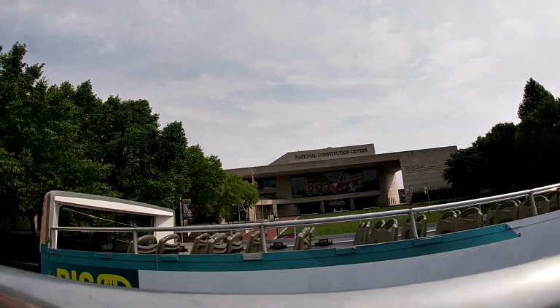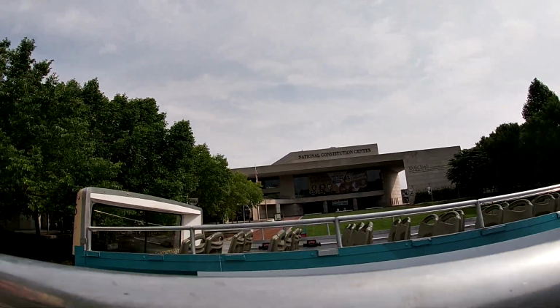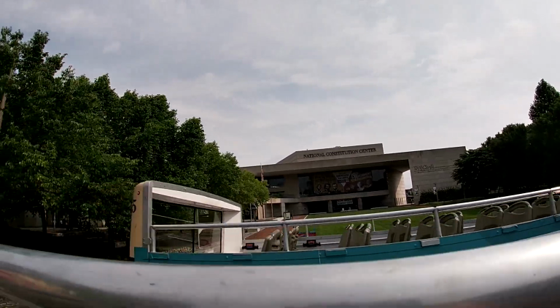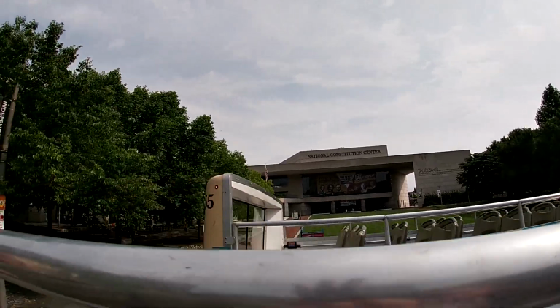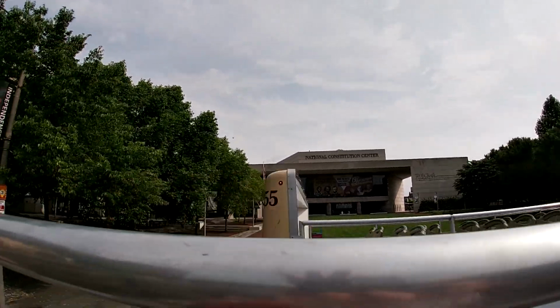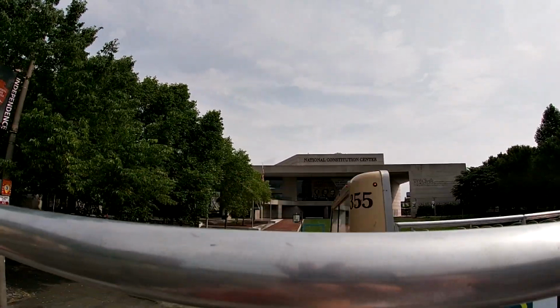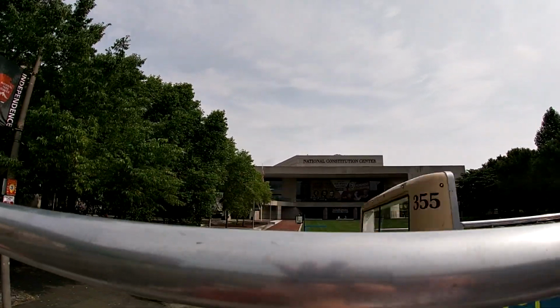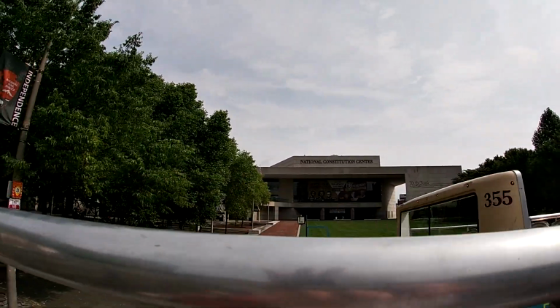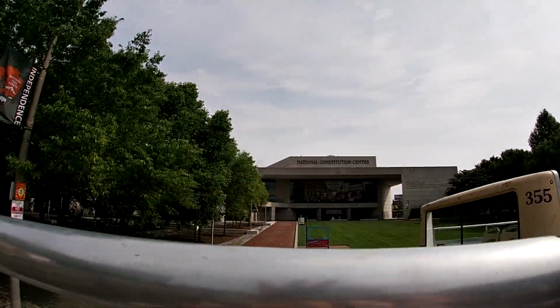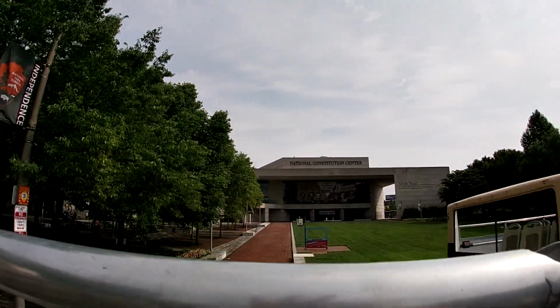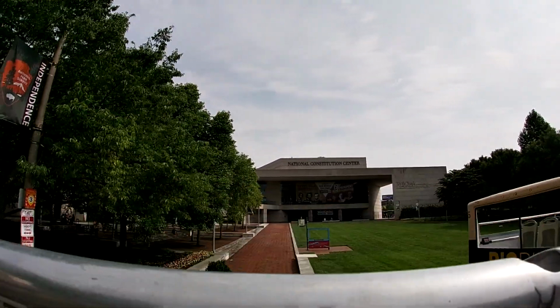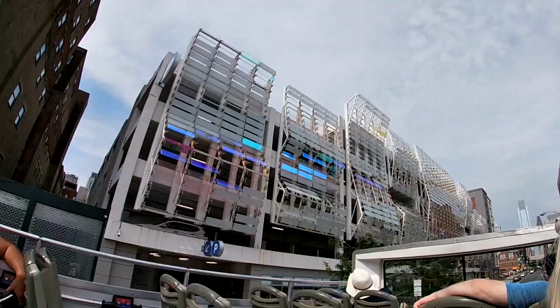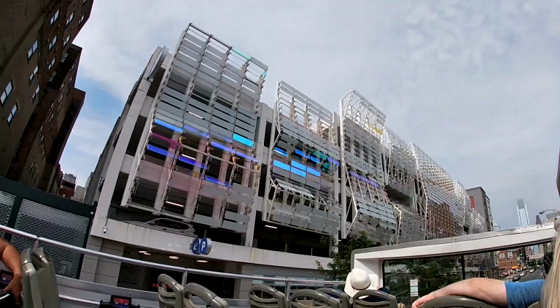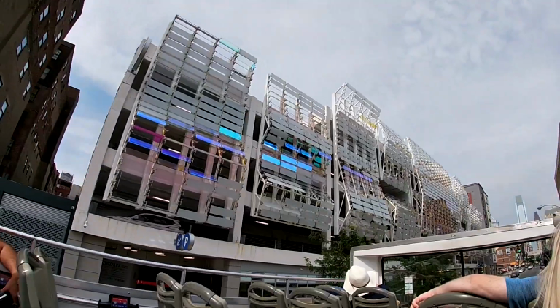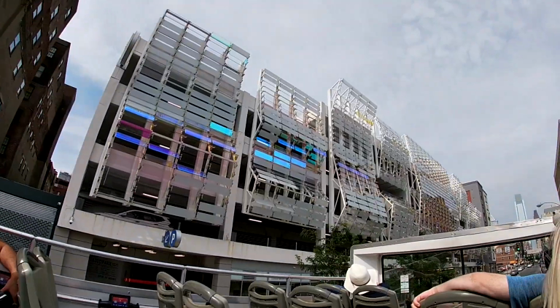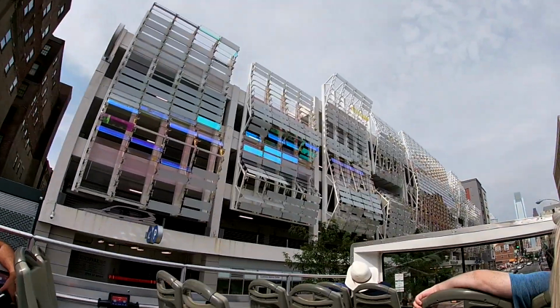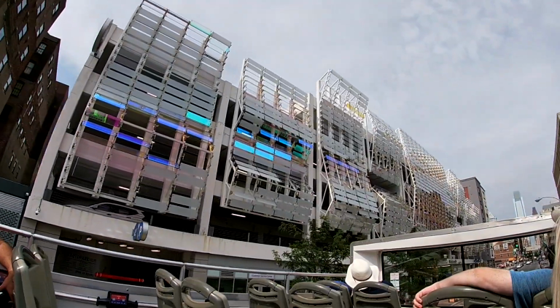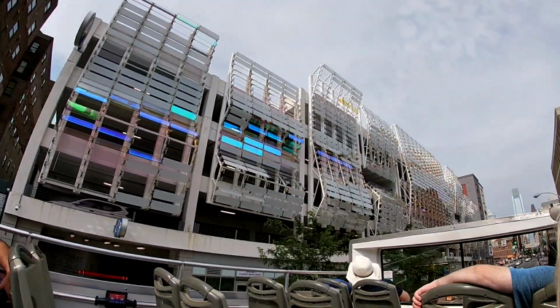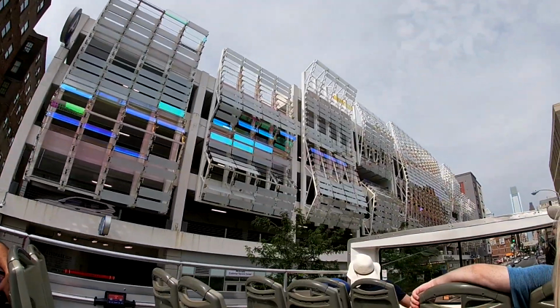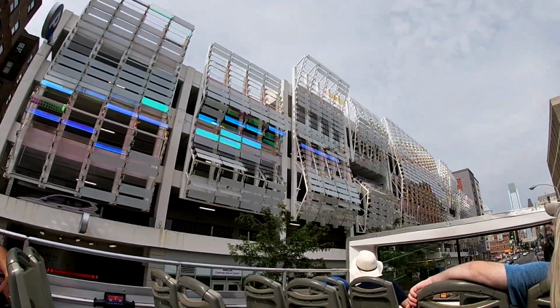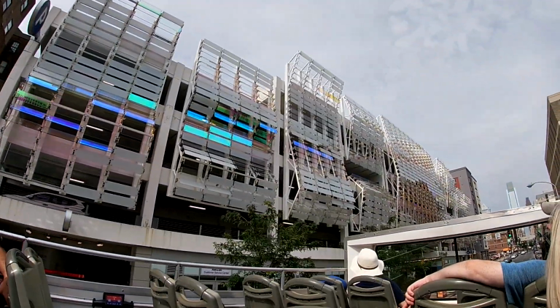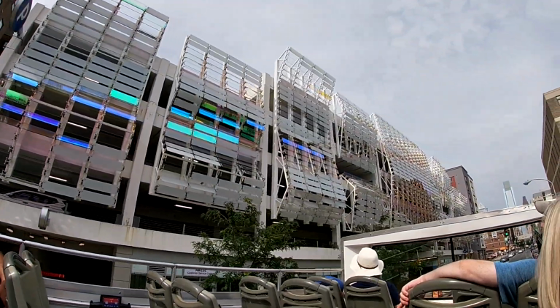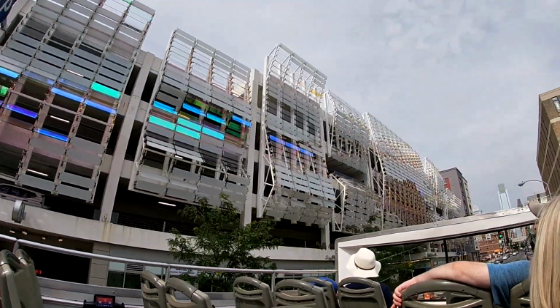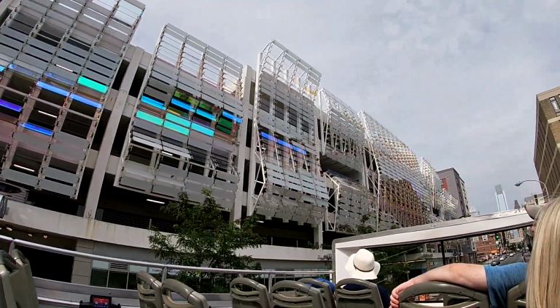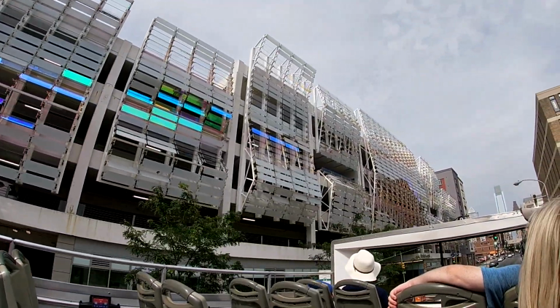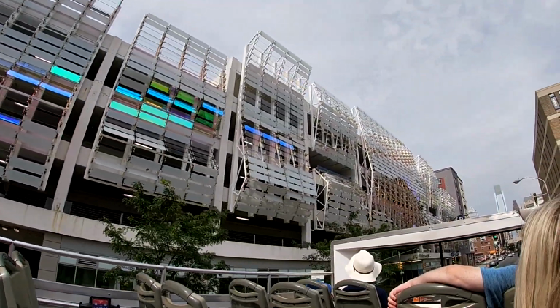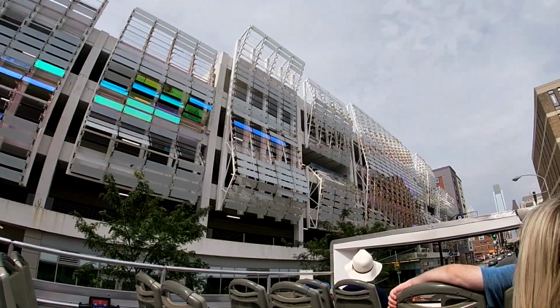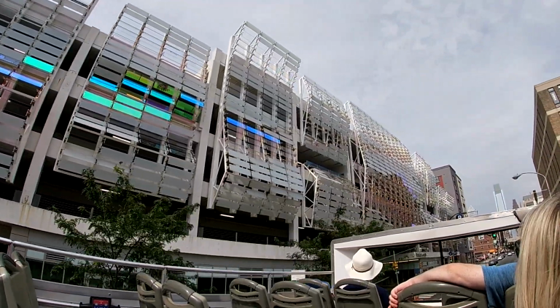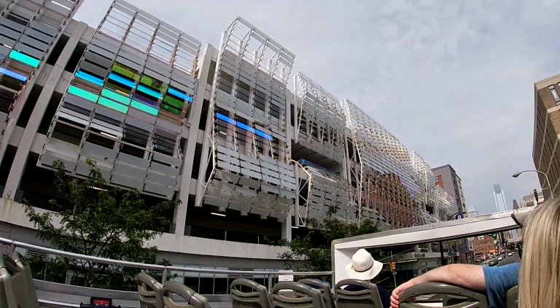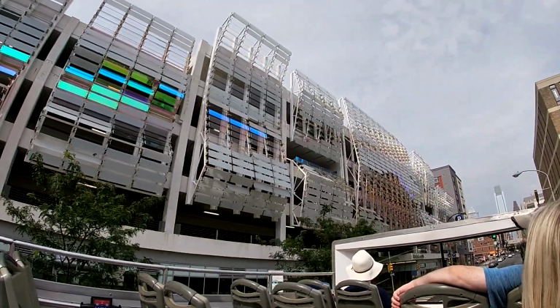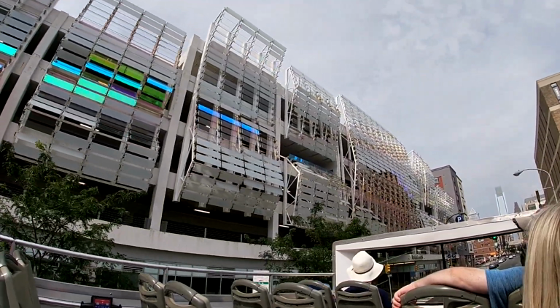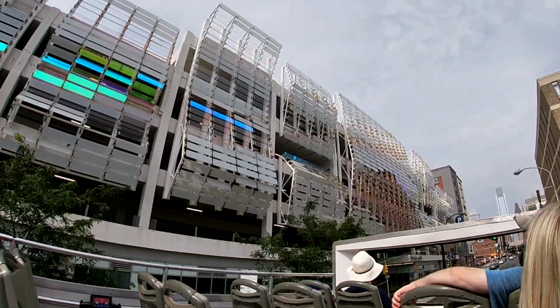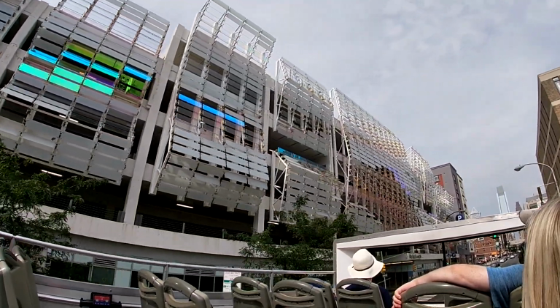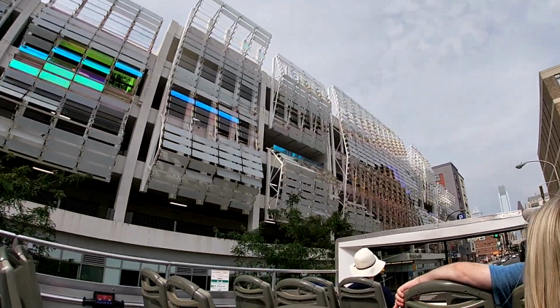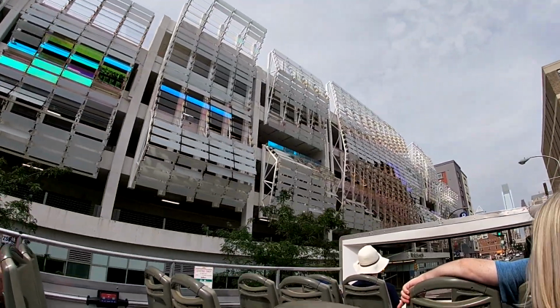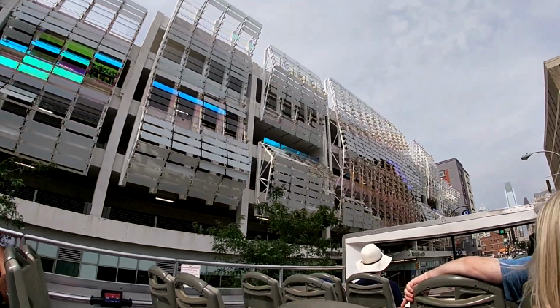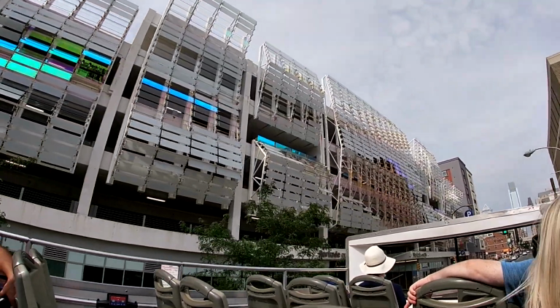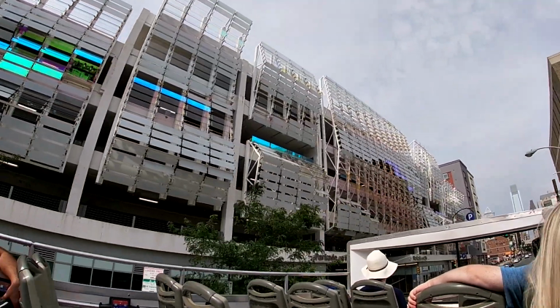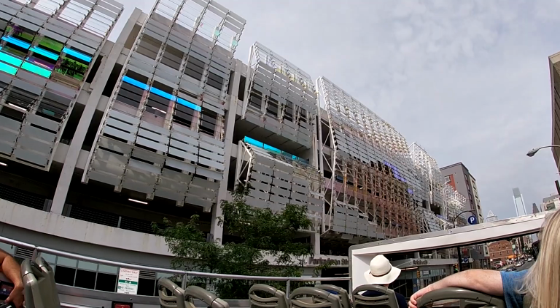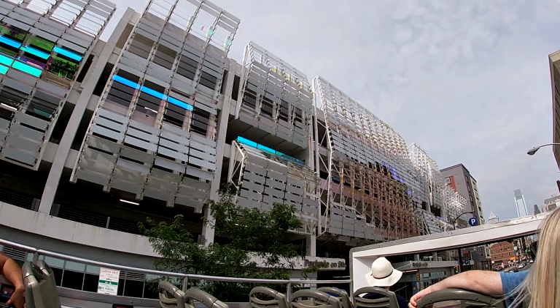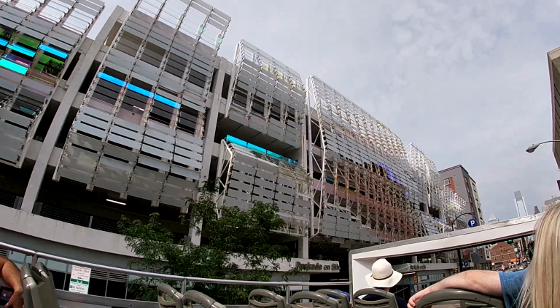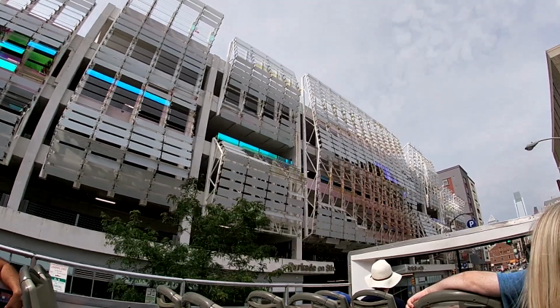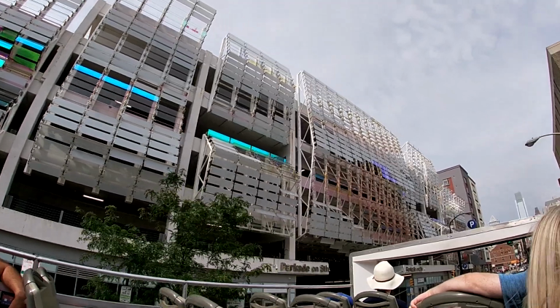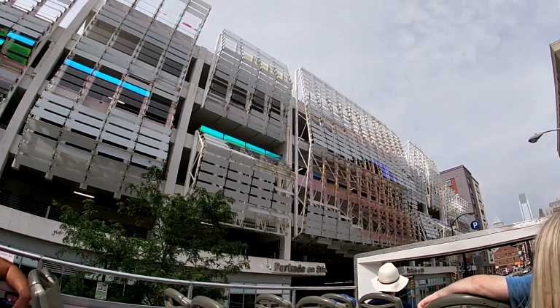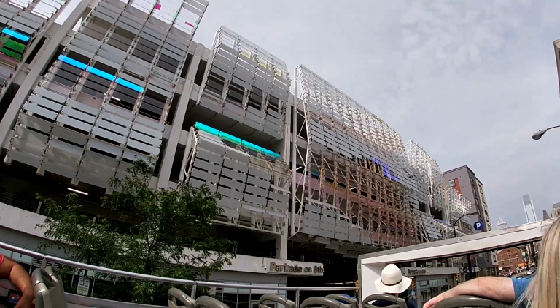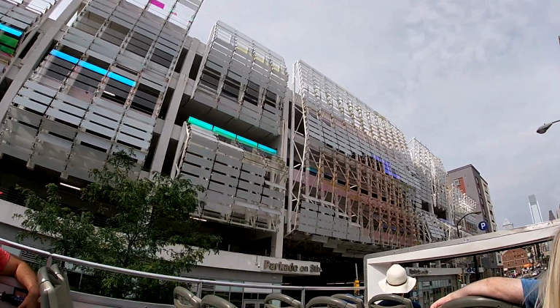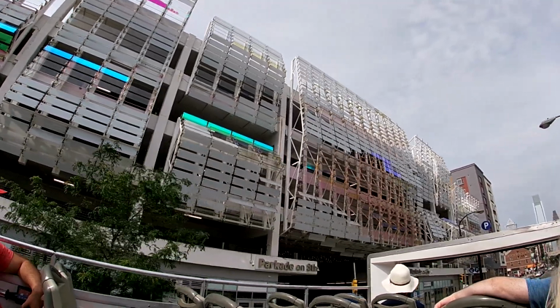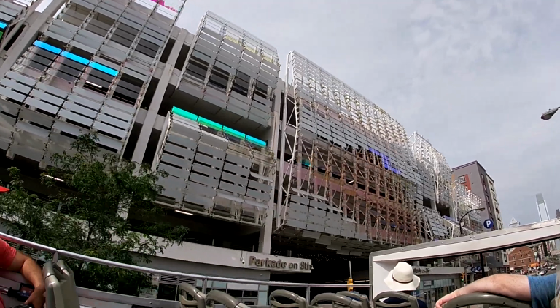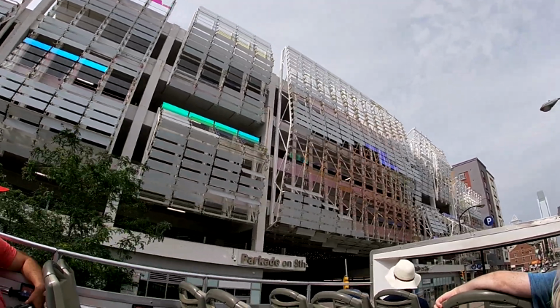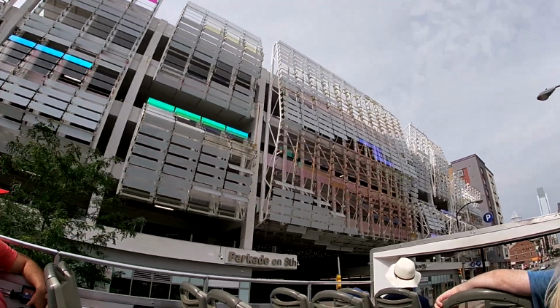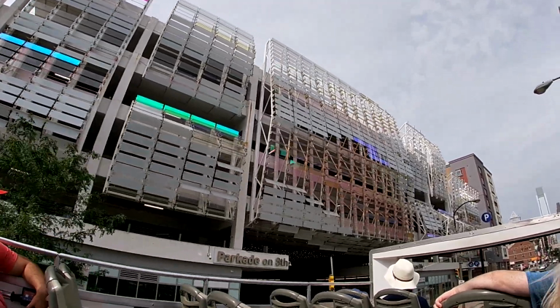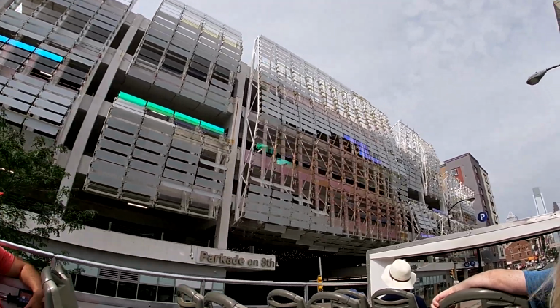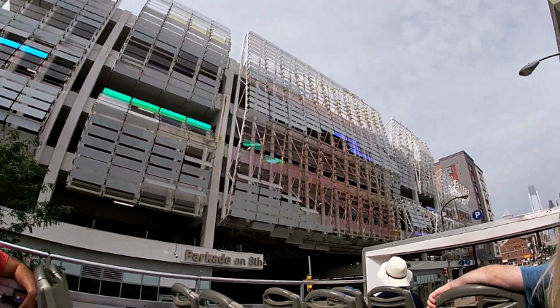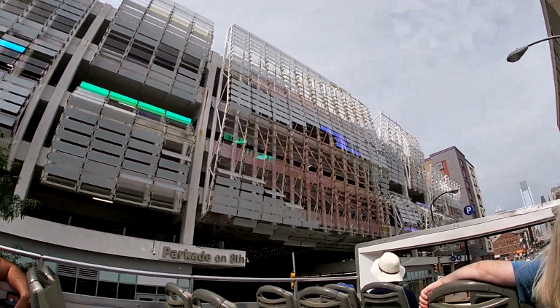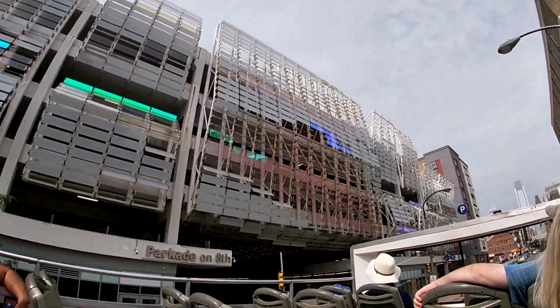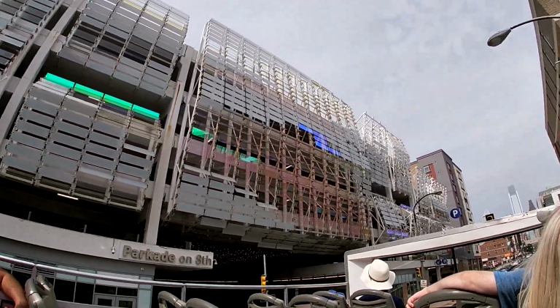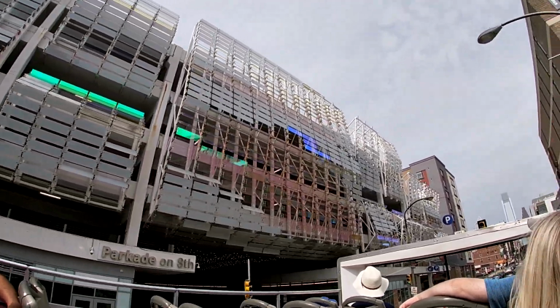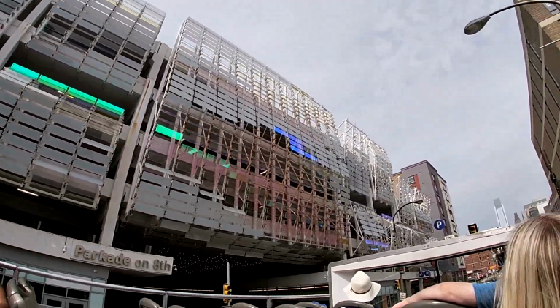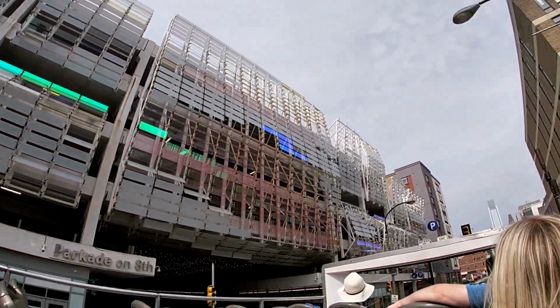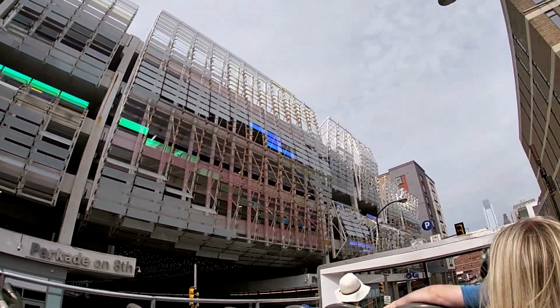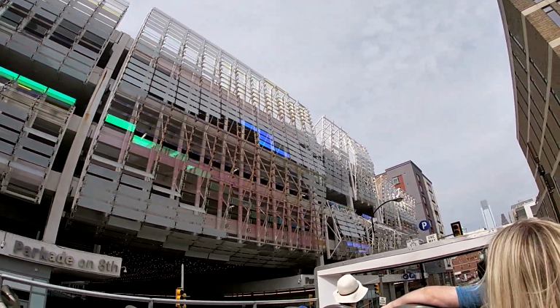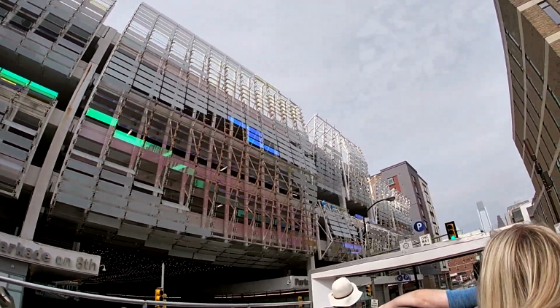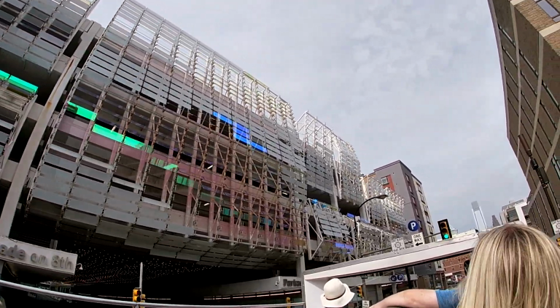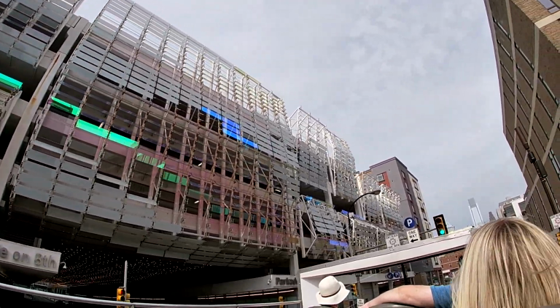Anywhere in Philadelphia — whether you build on it or not, if it's used publicly...